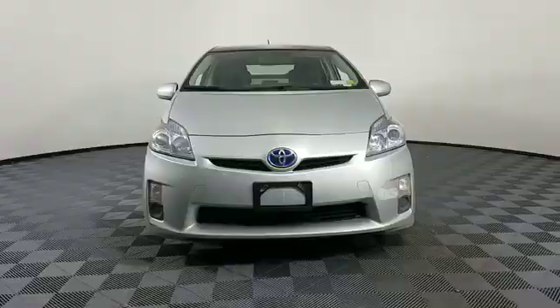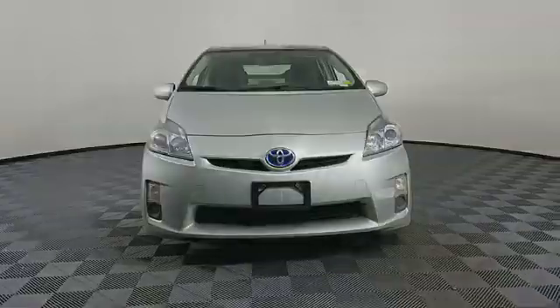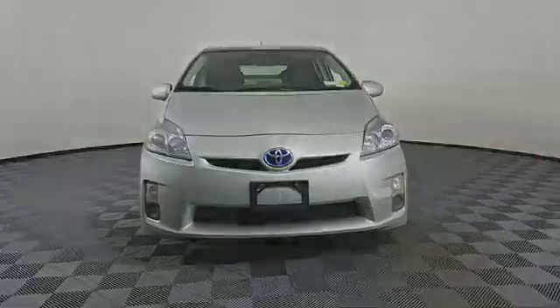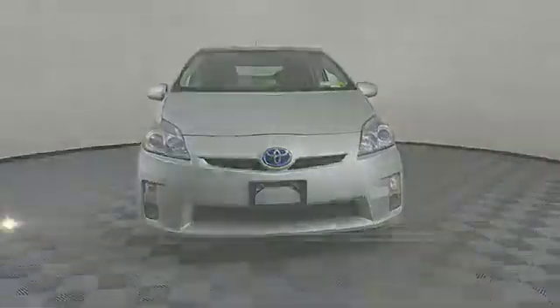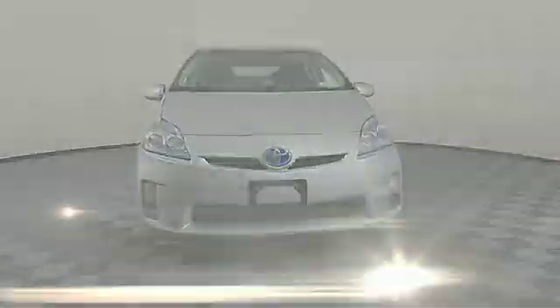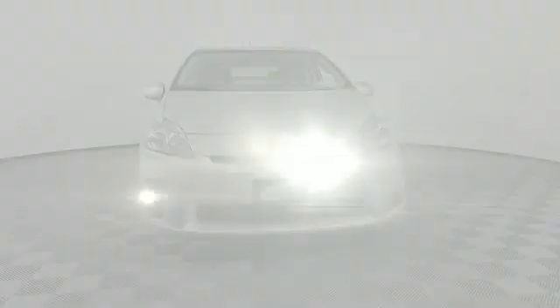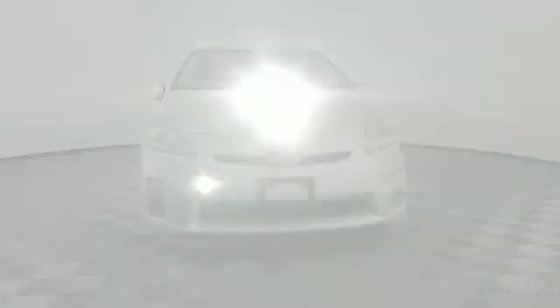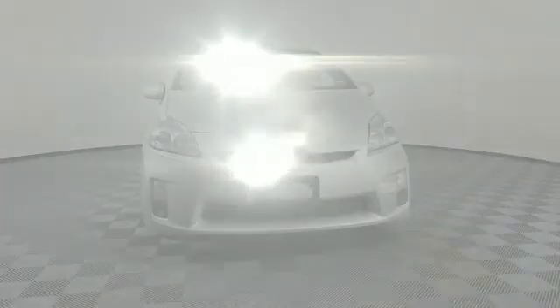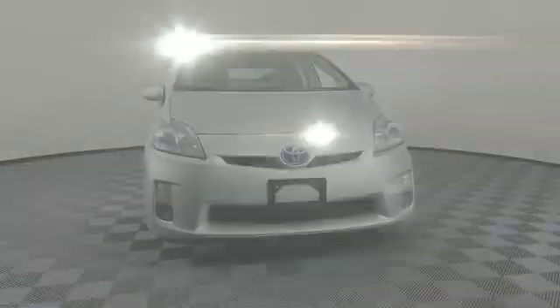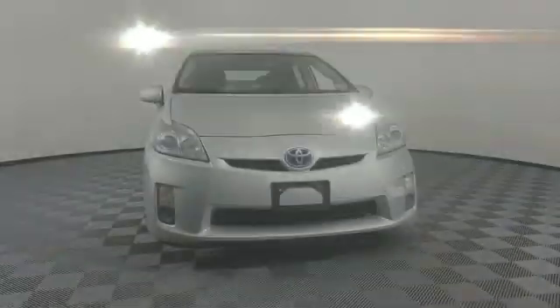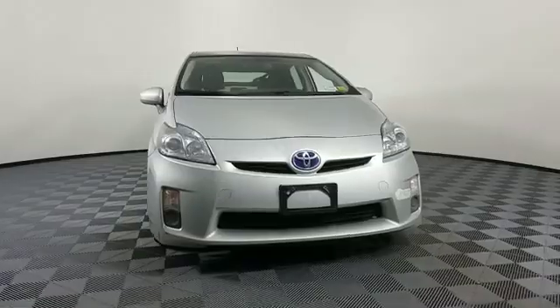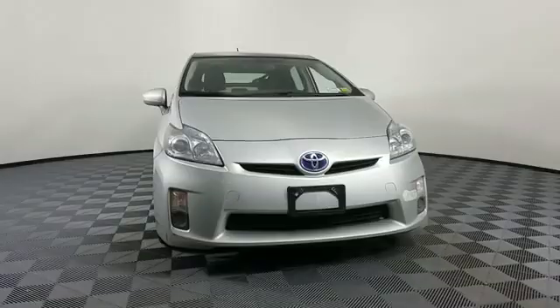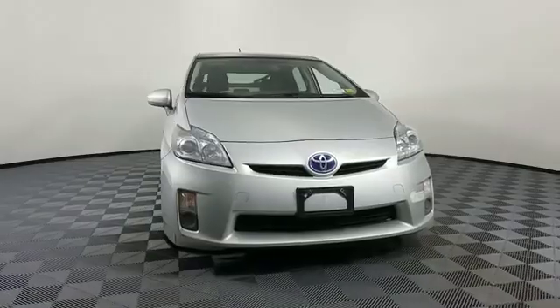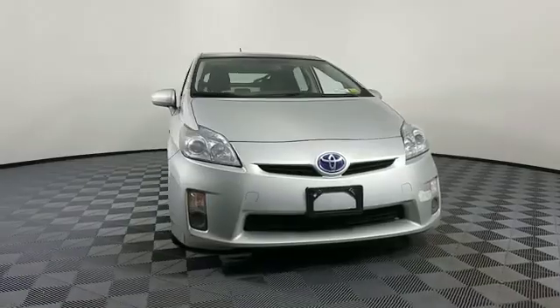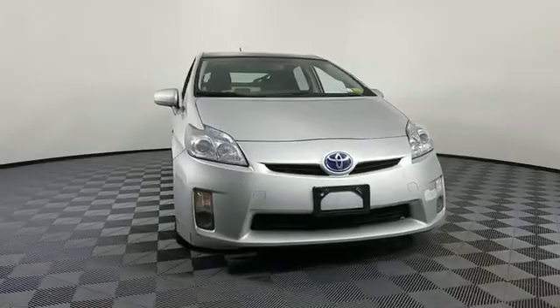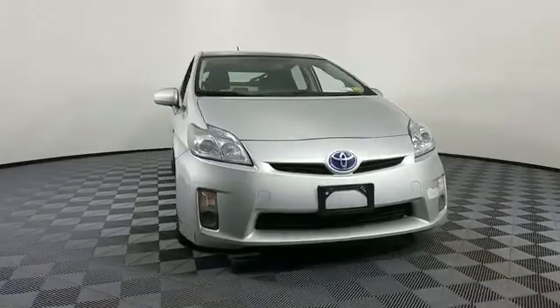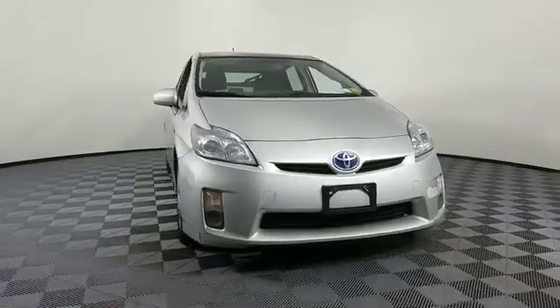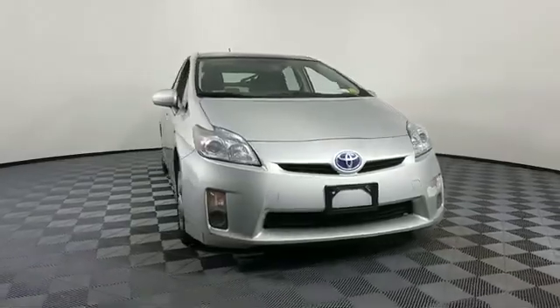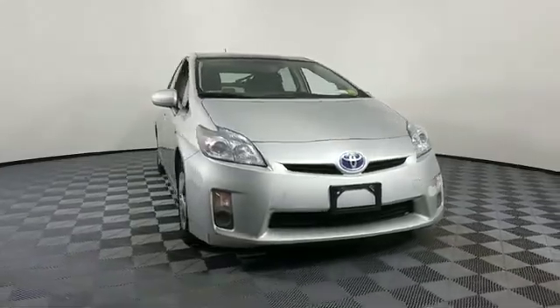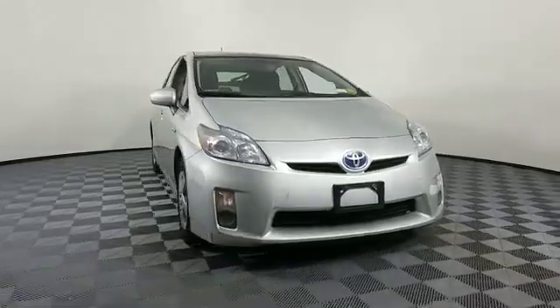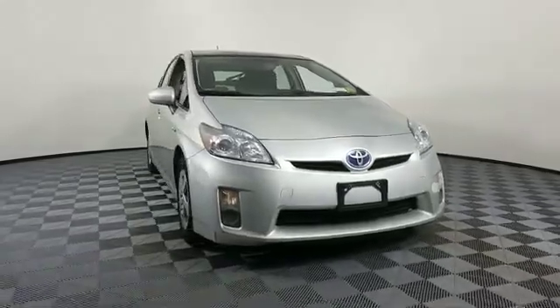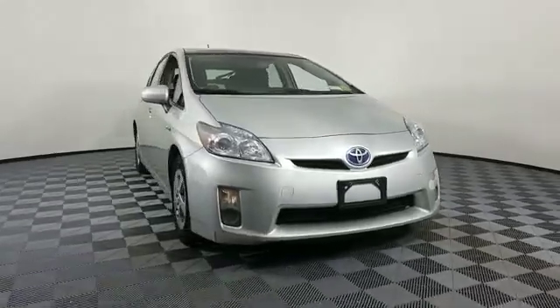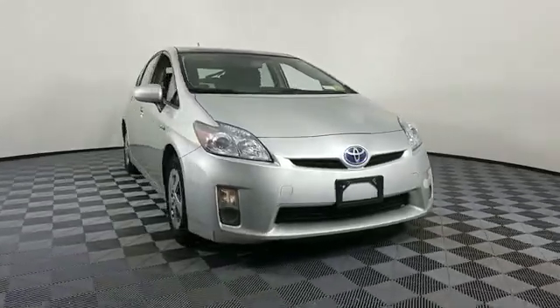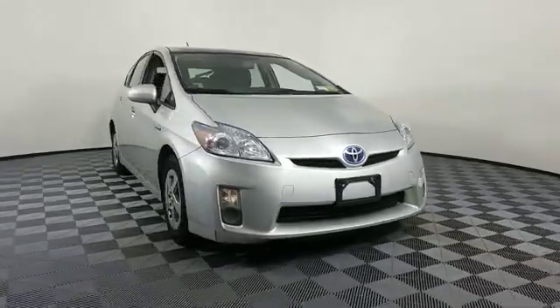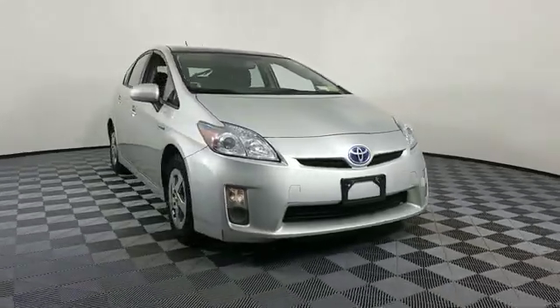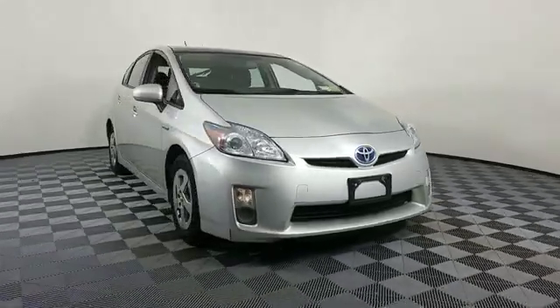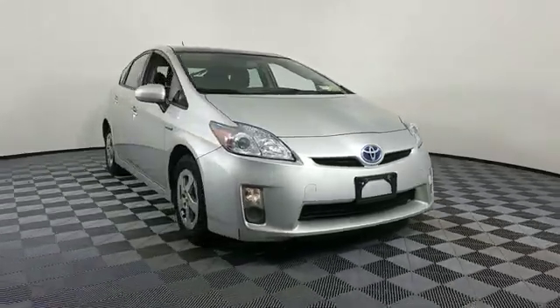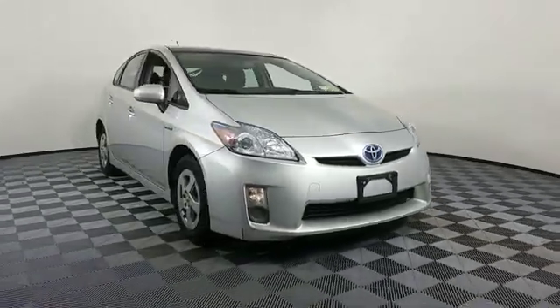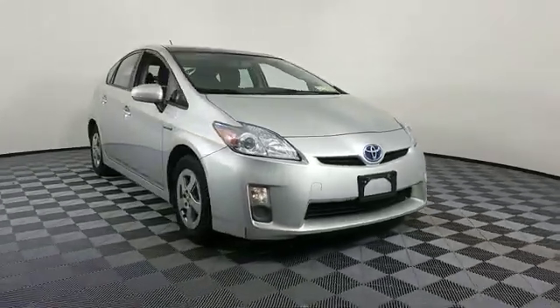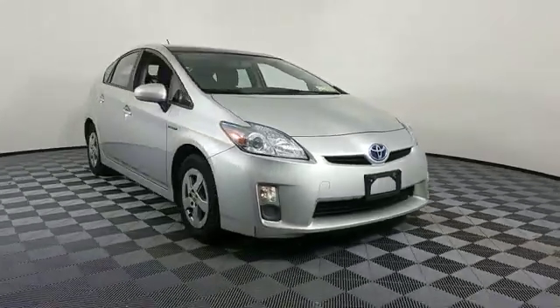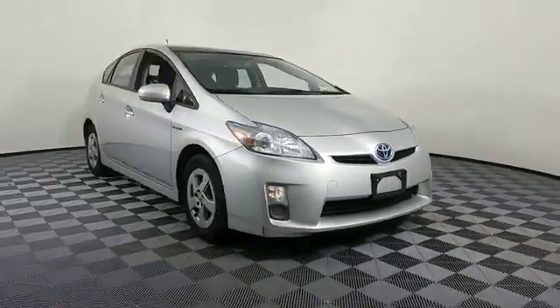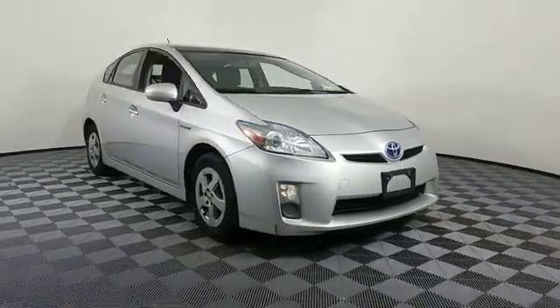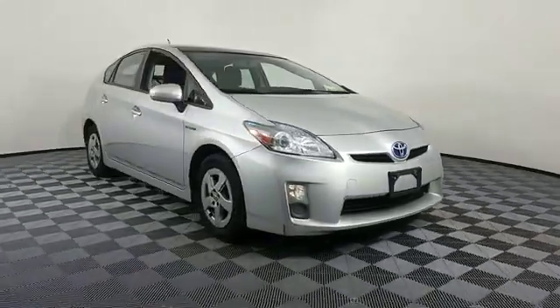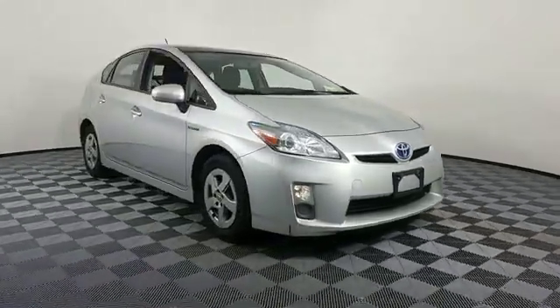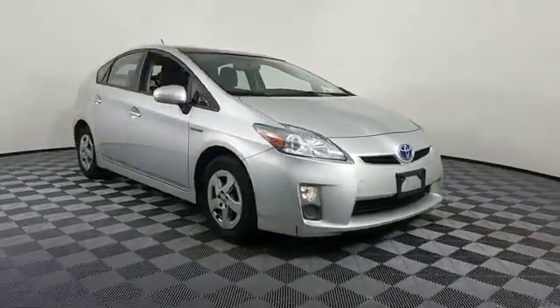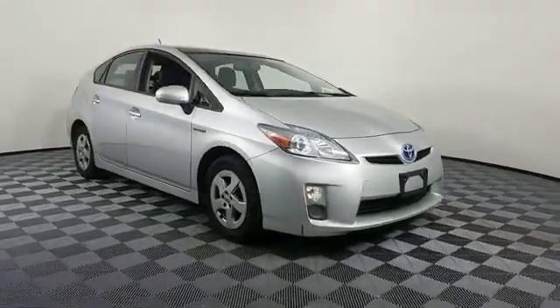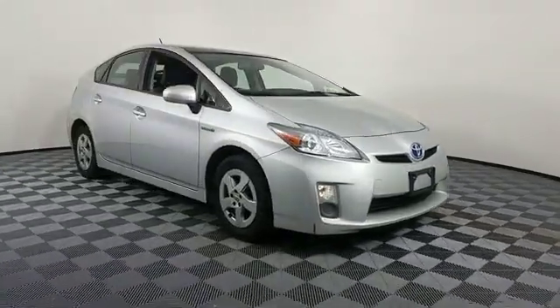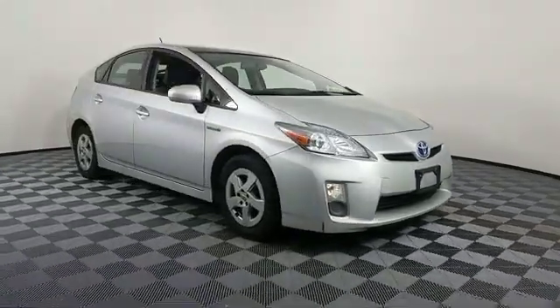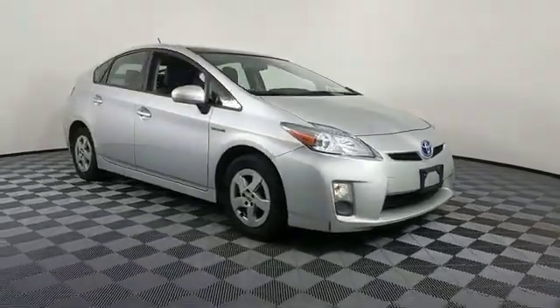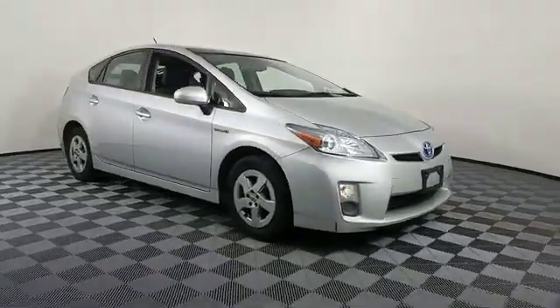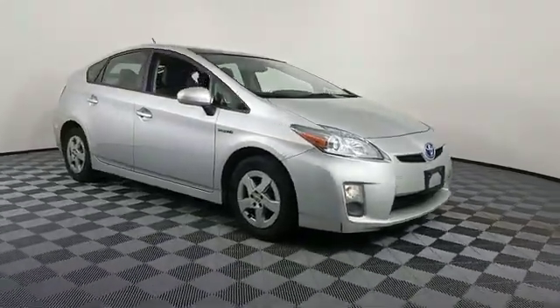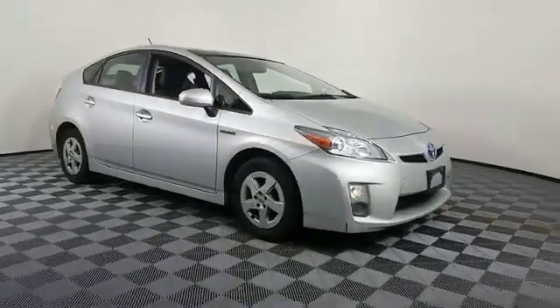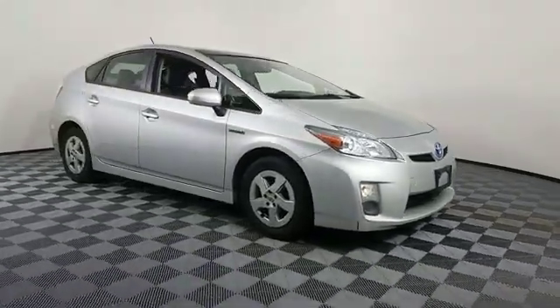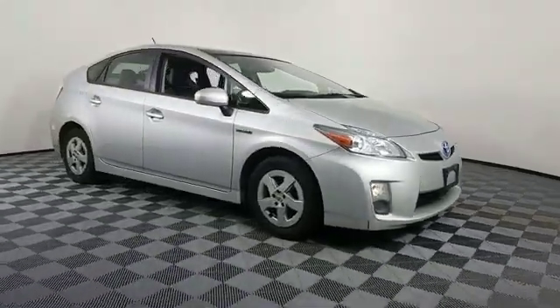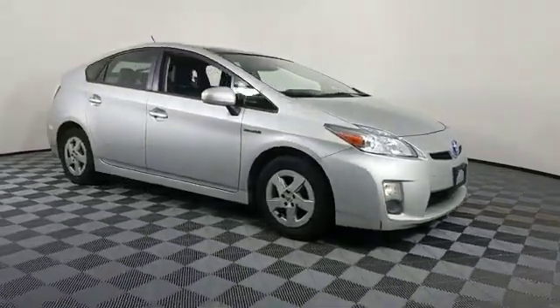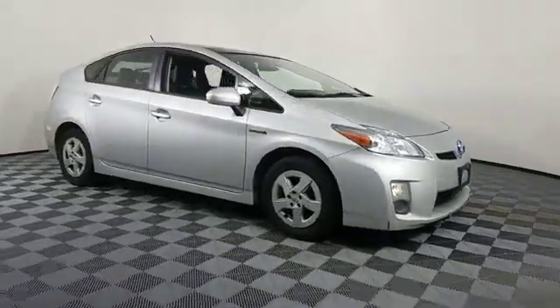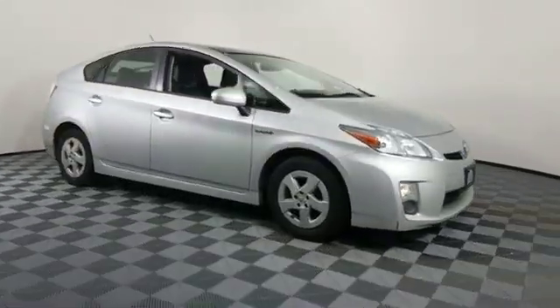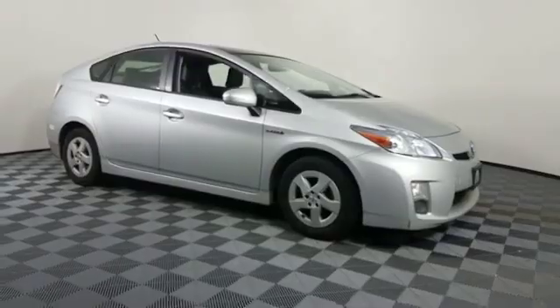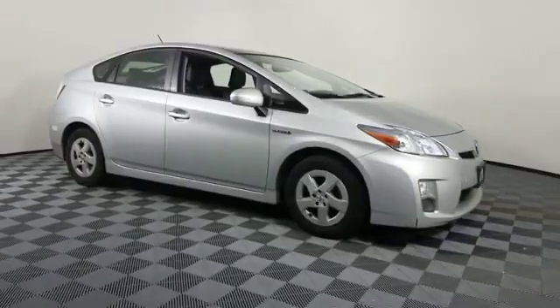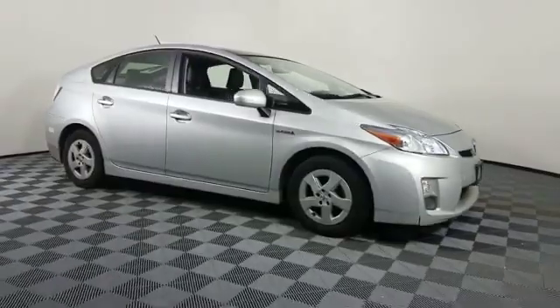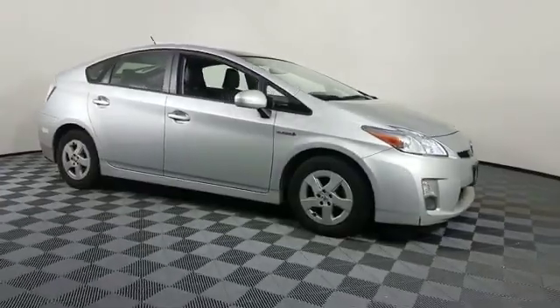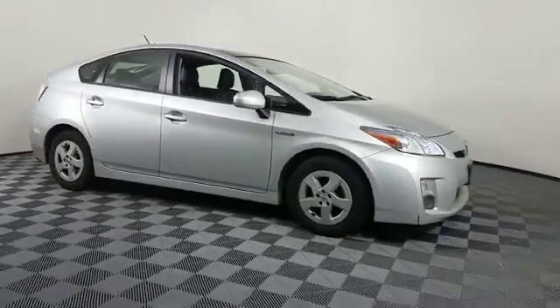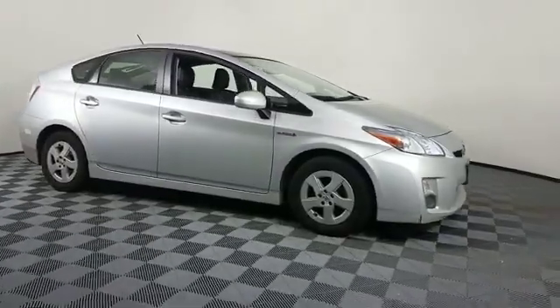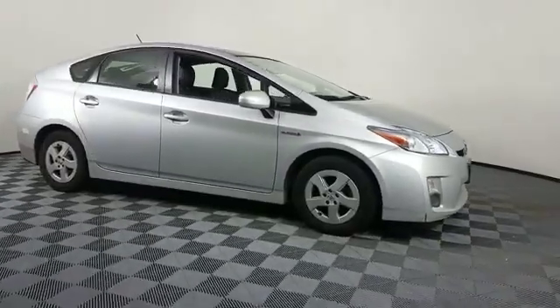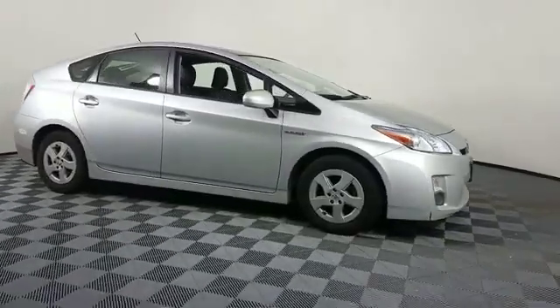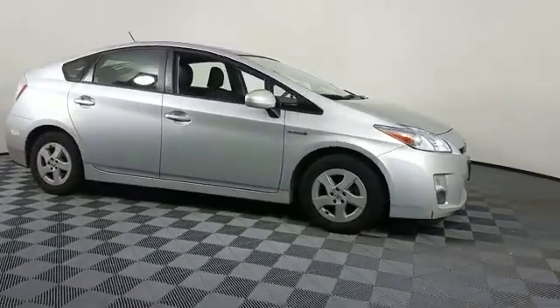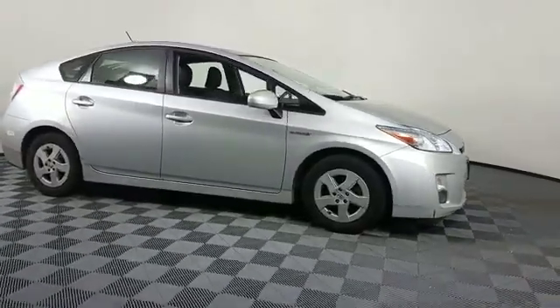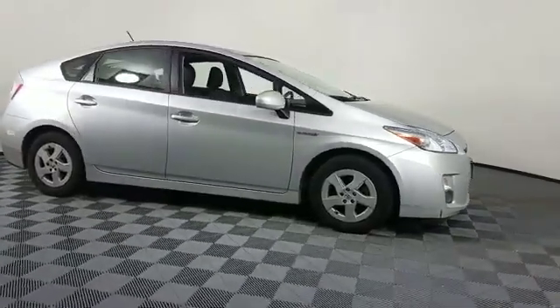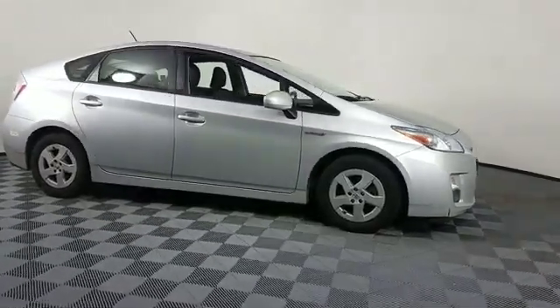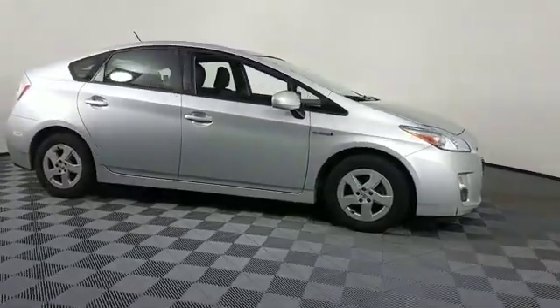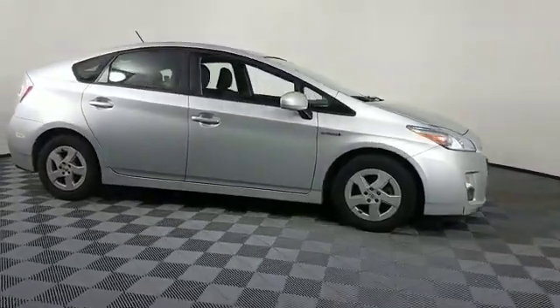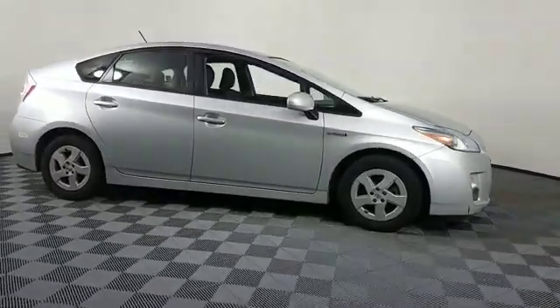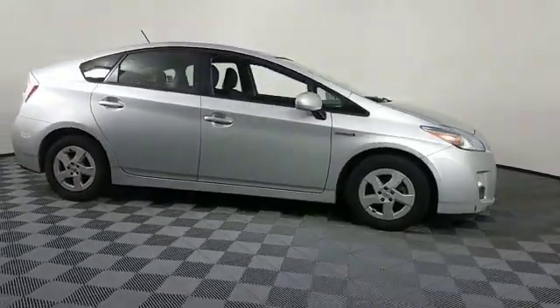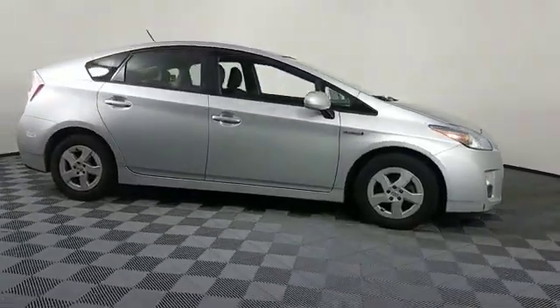2011 Toyota Prius. This sedan combines safety and comfort with style and performance.